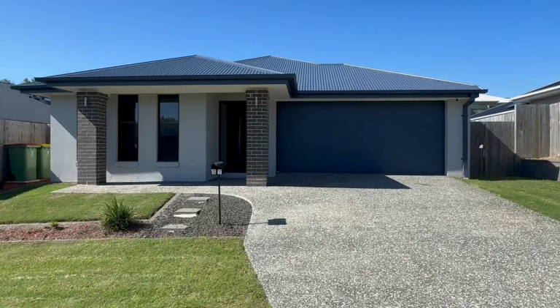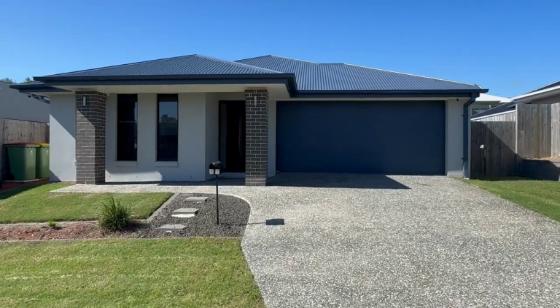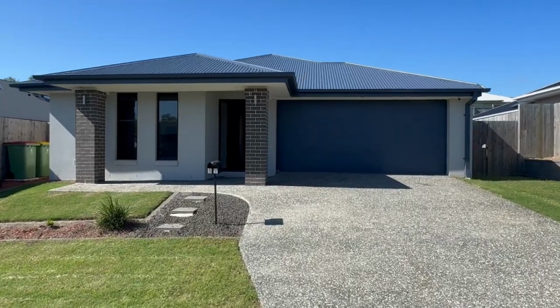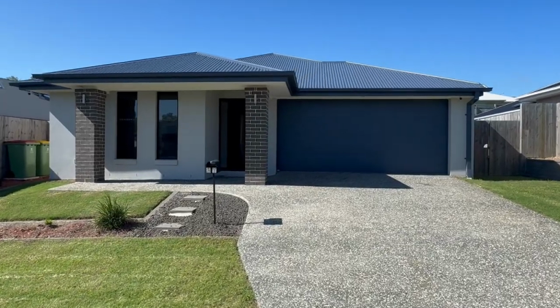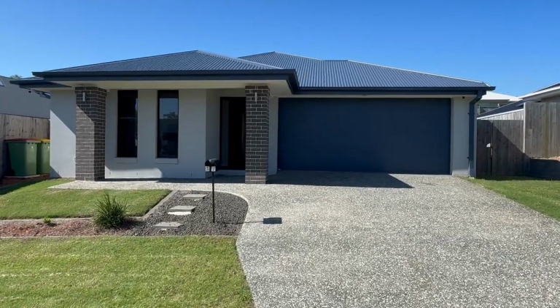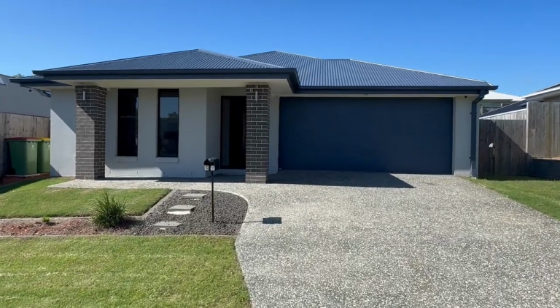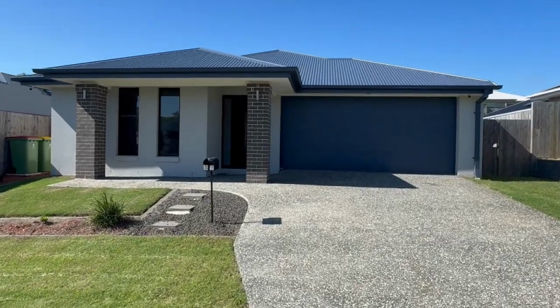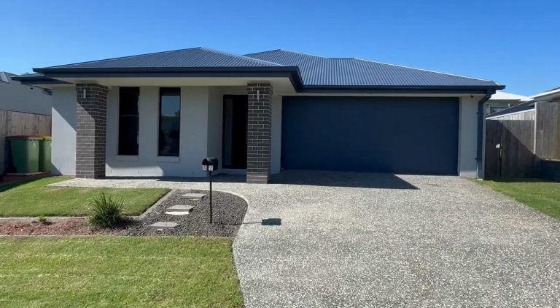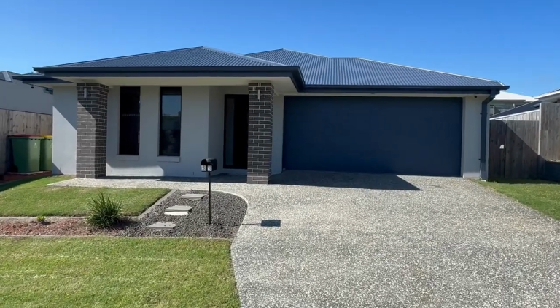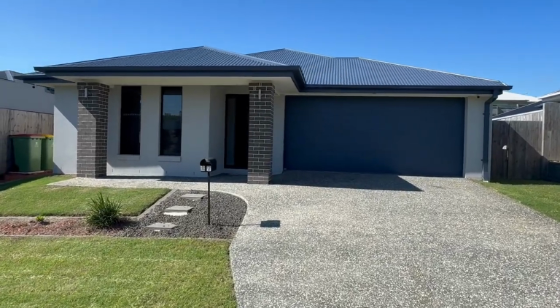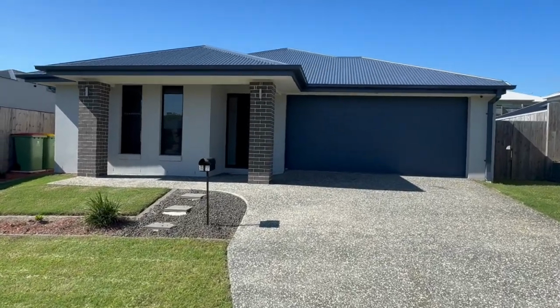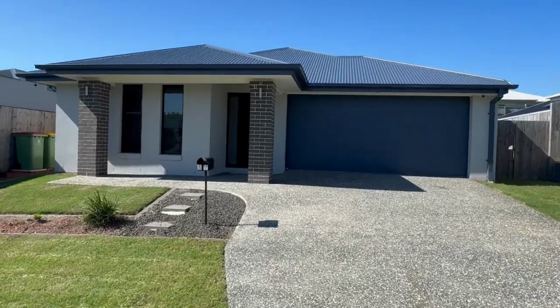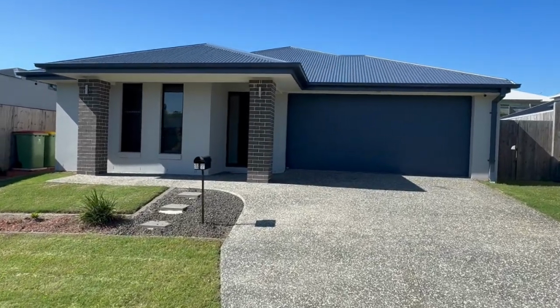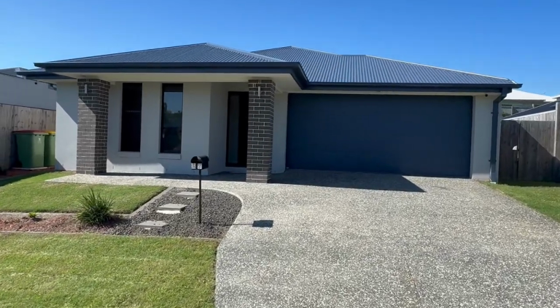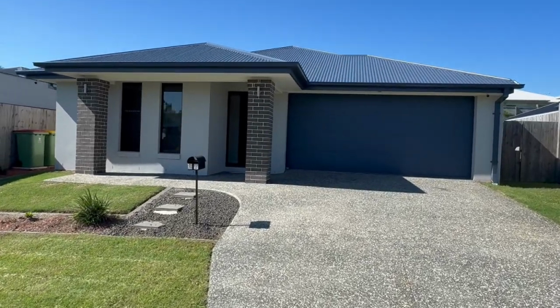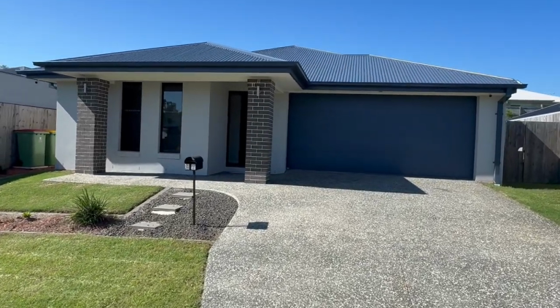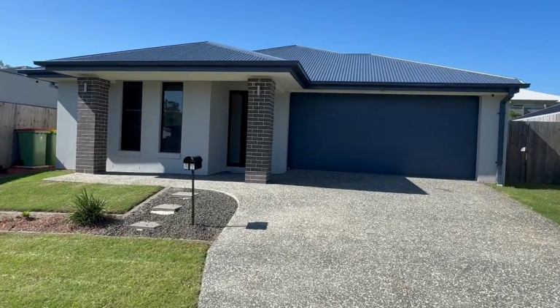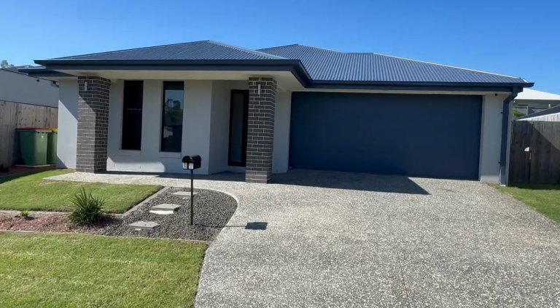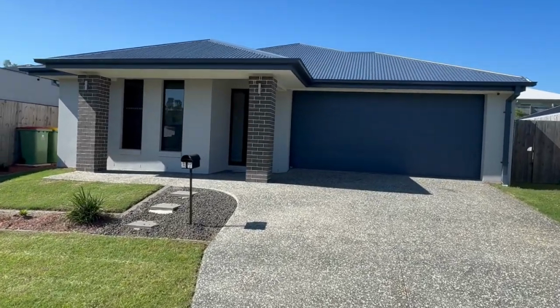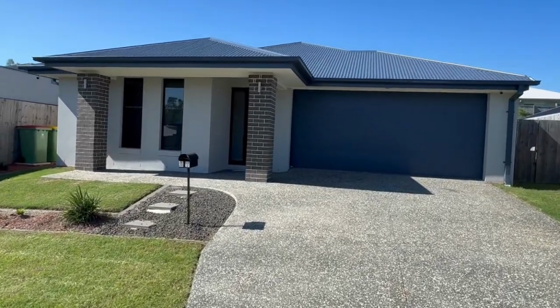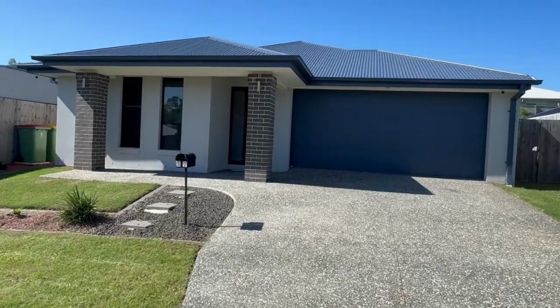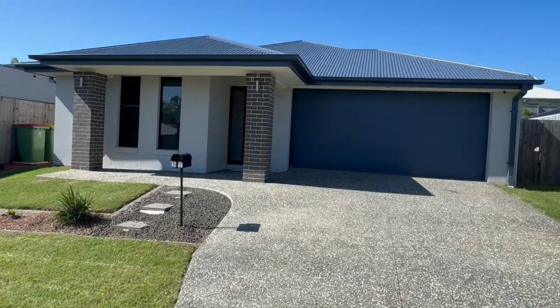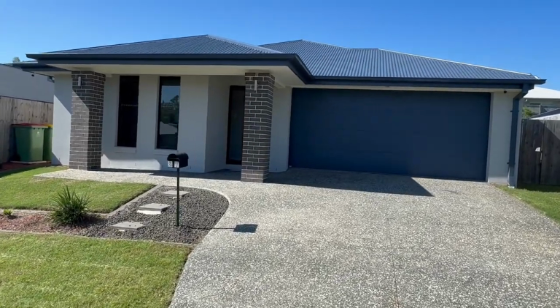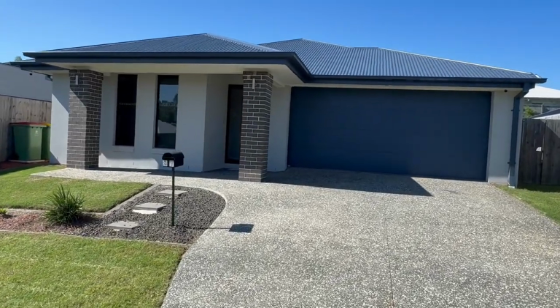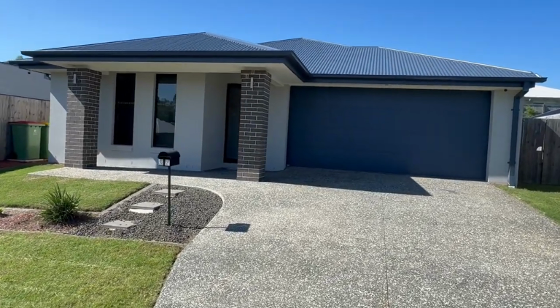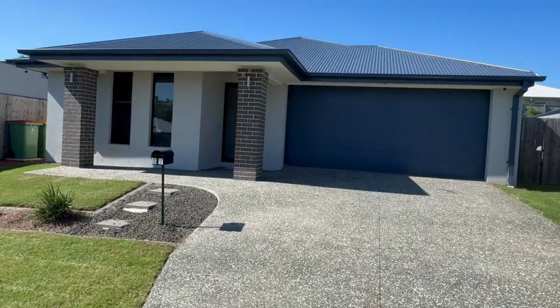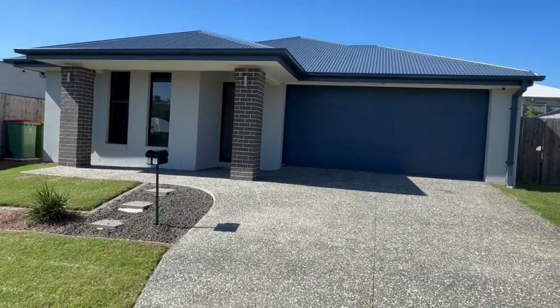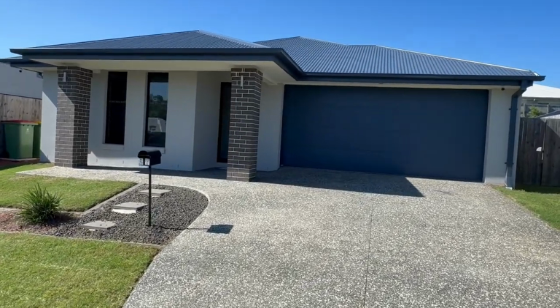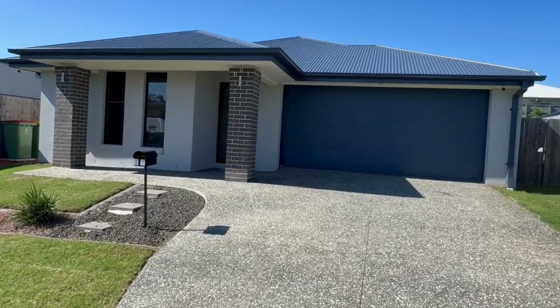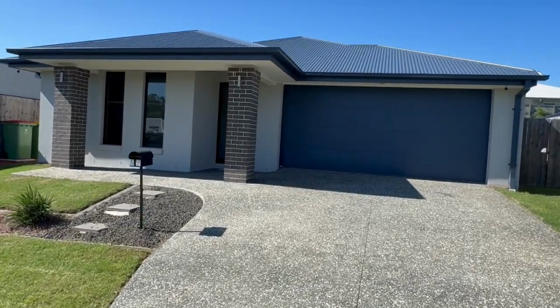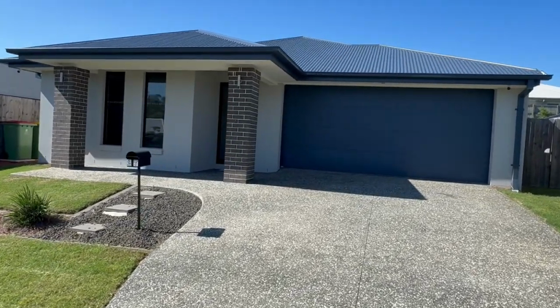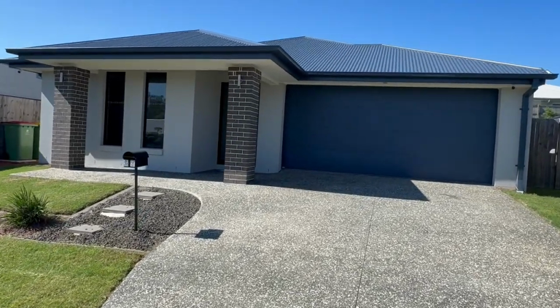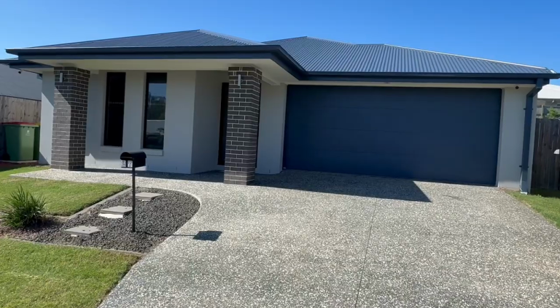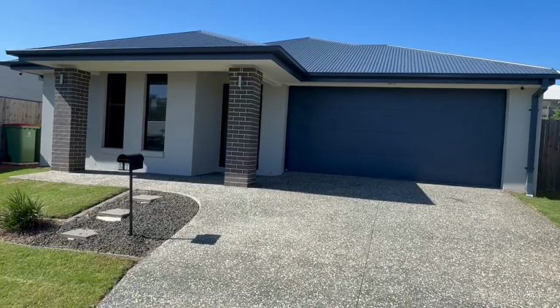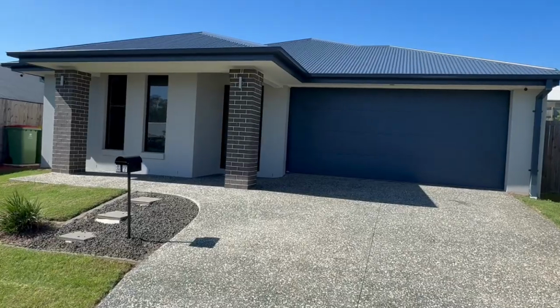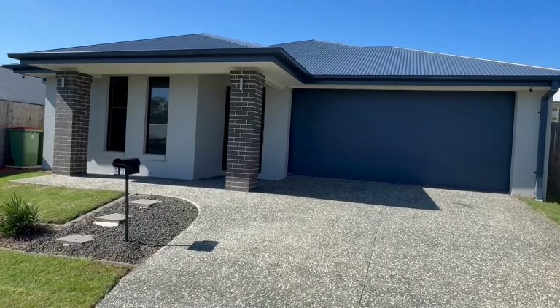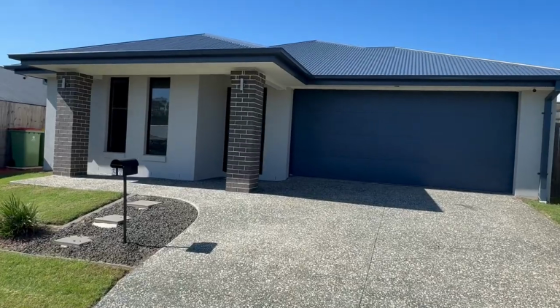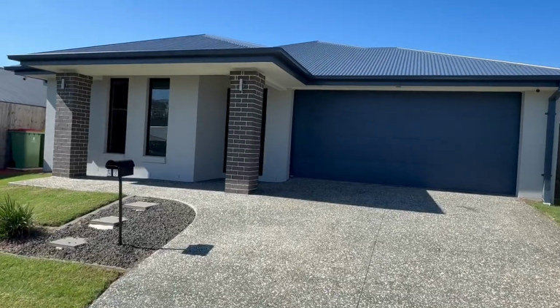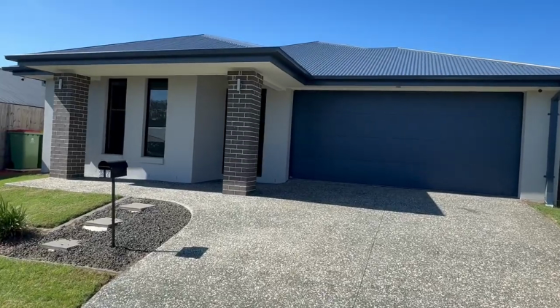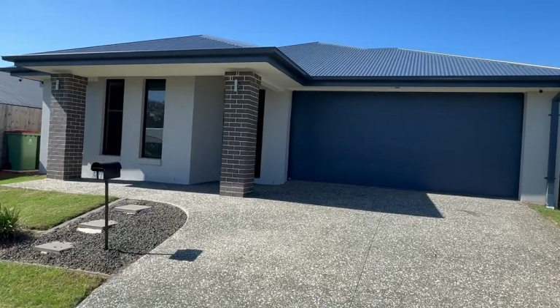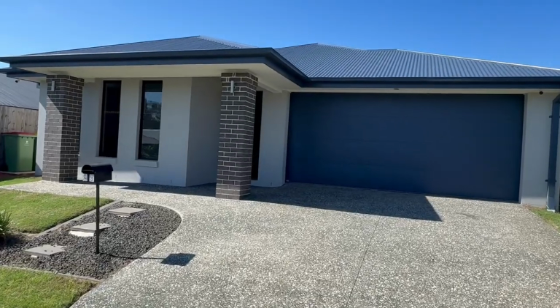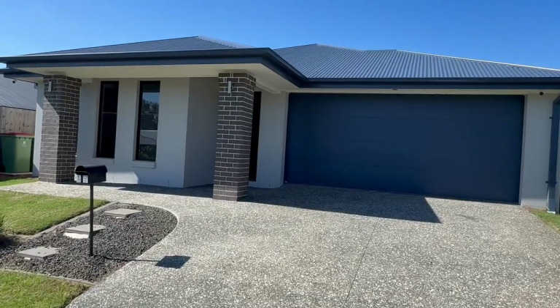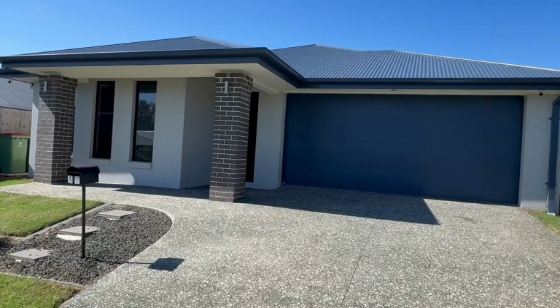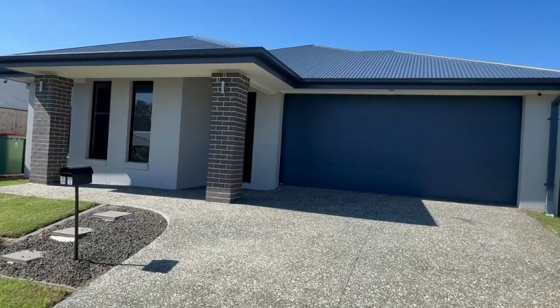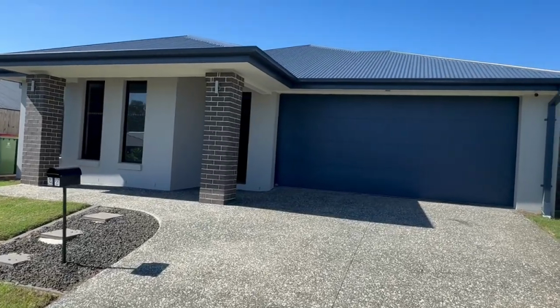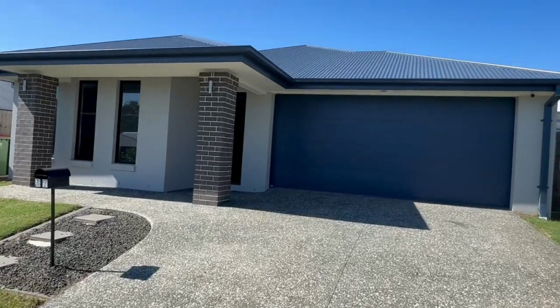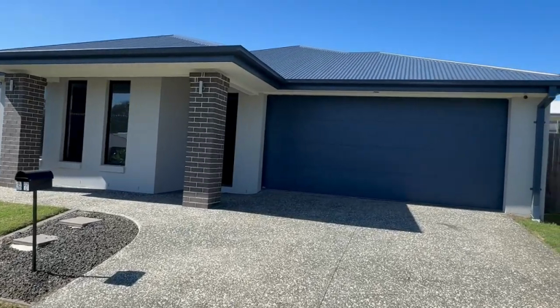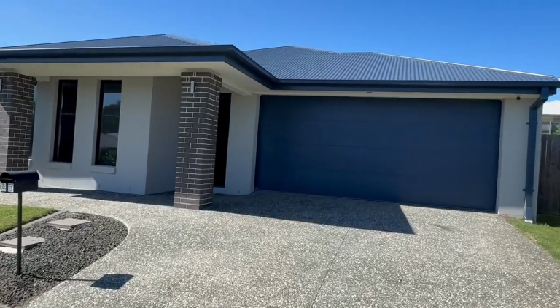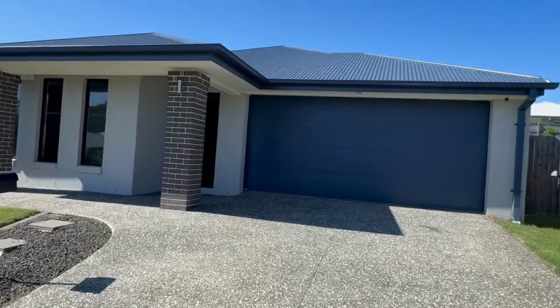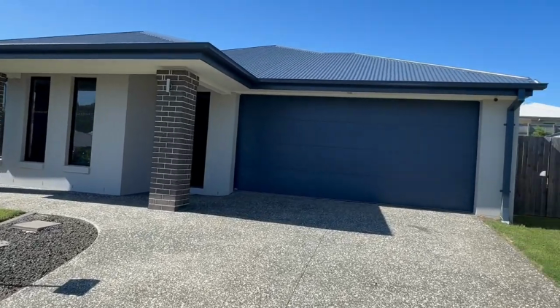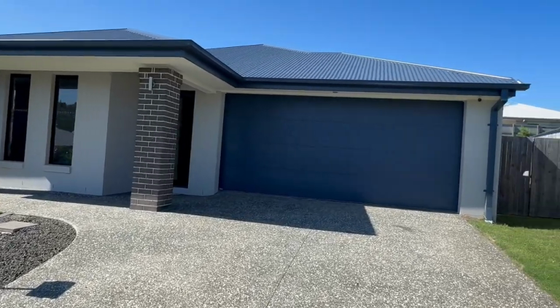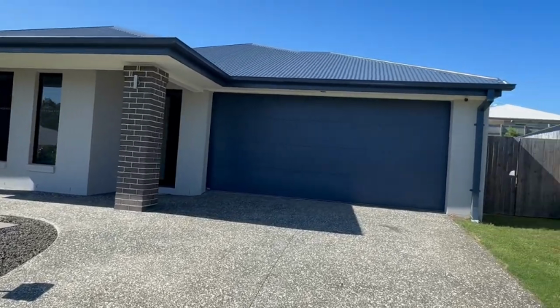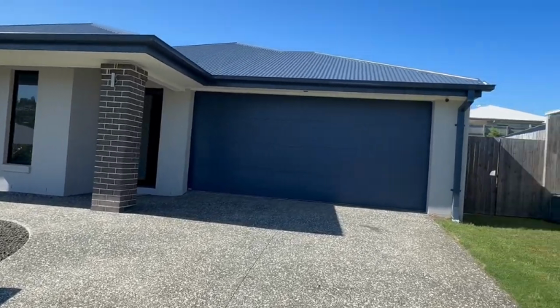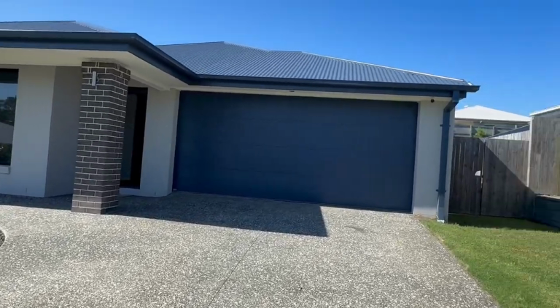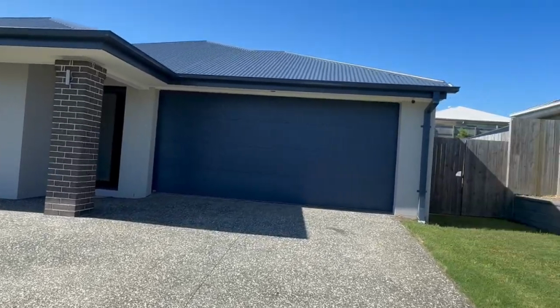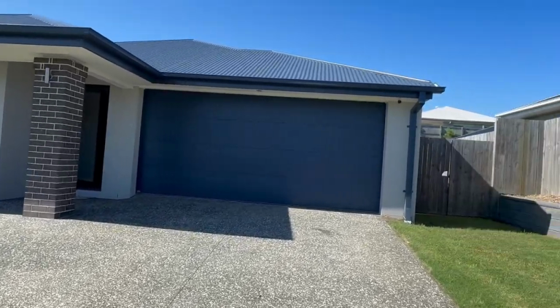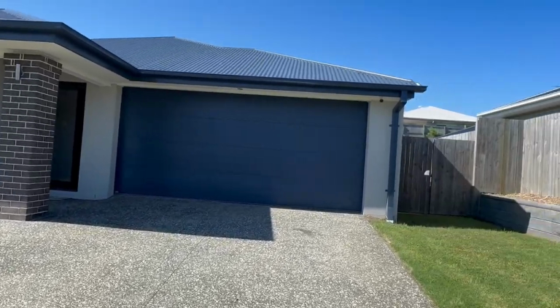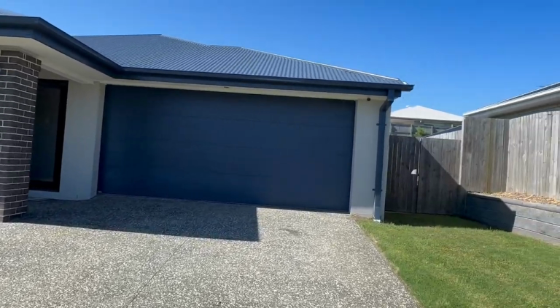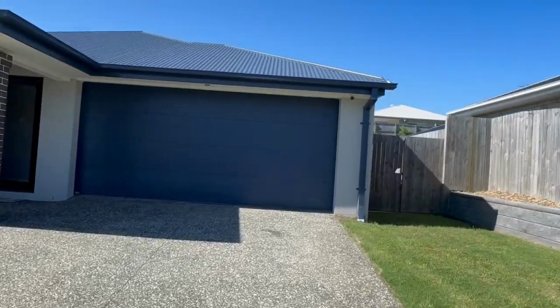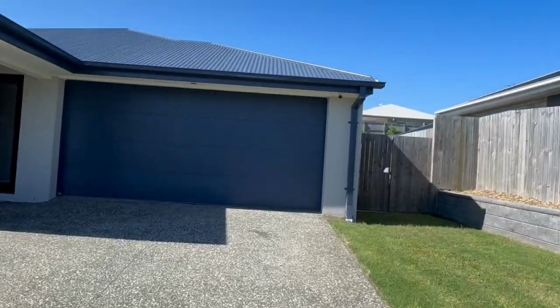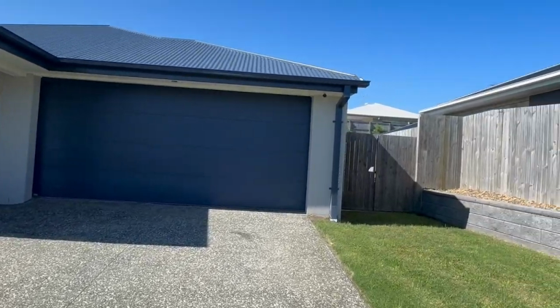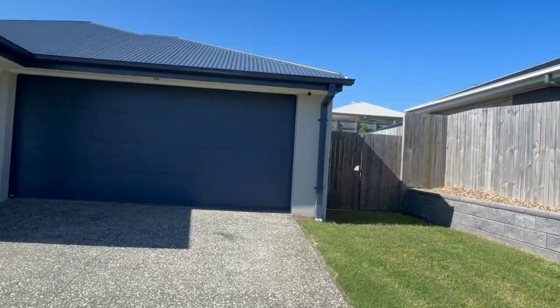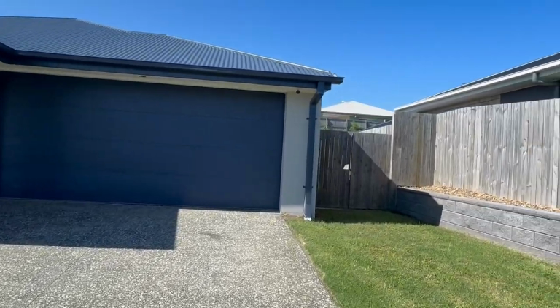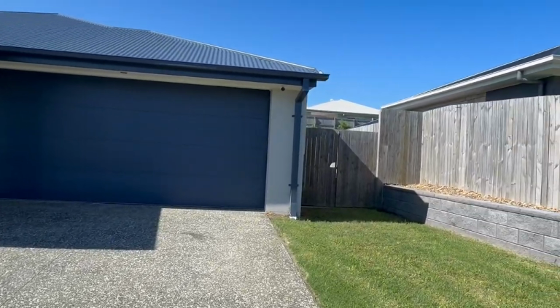Howdy folks, Tank Lee here once again from House Quest Real Estate, here at my awesome new listing — 27 Tetra Crescent here in Ripley.